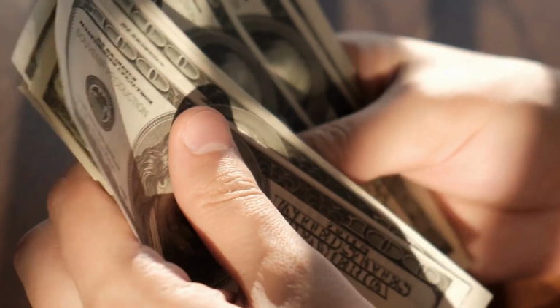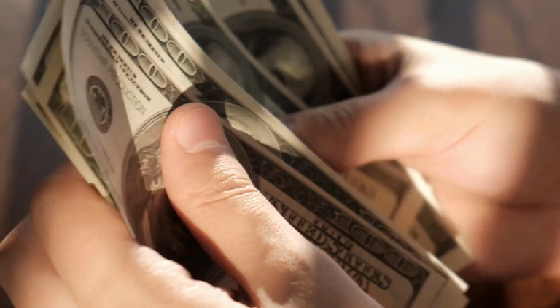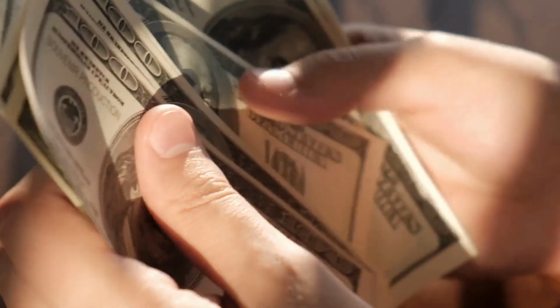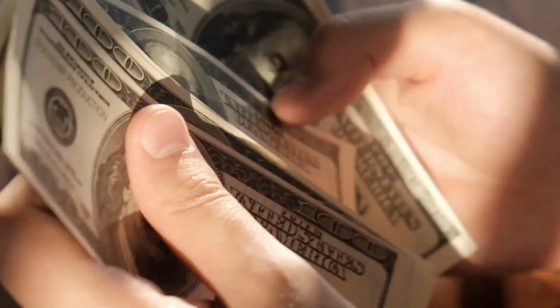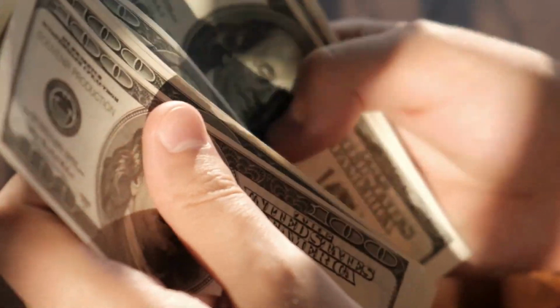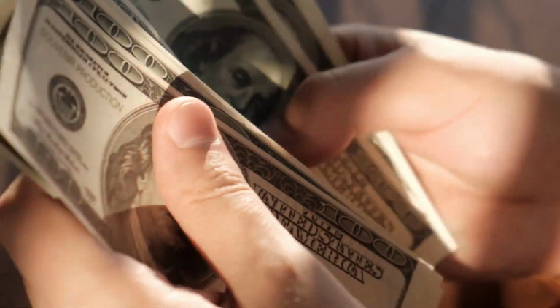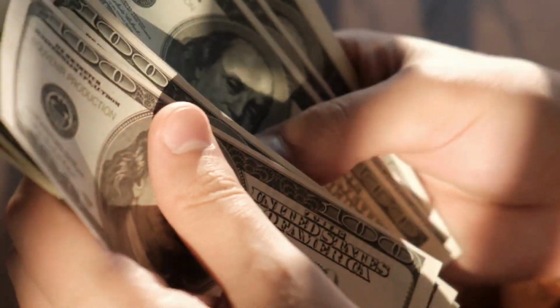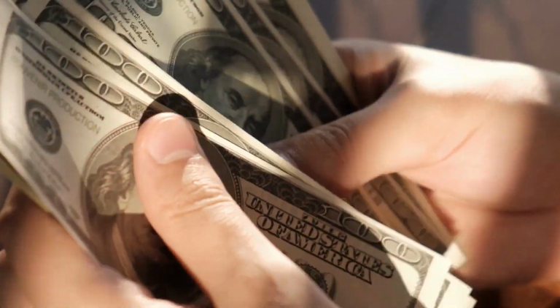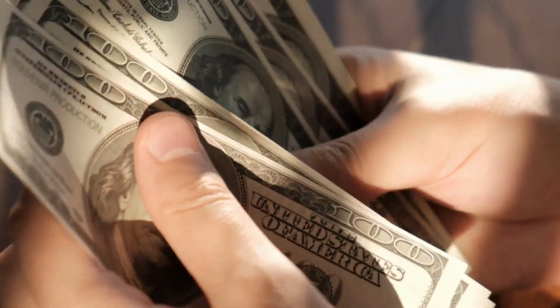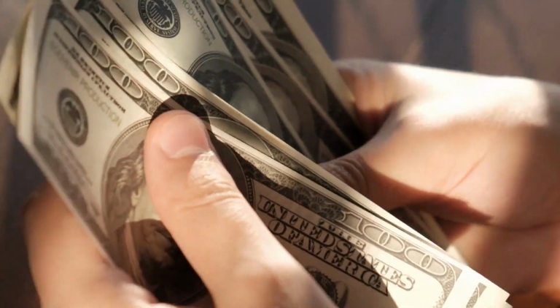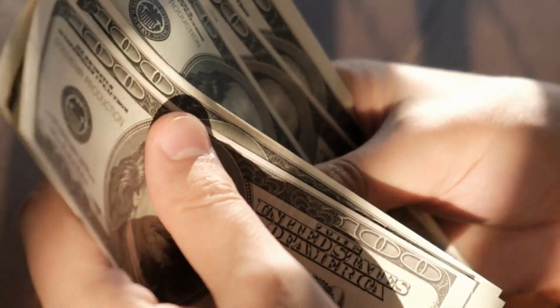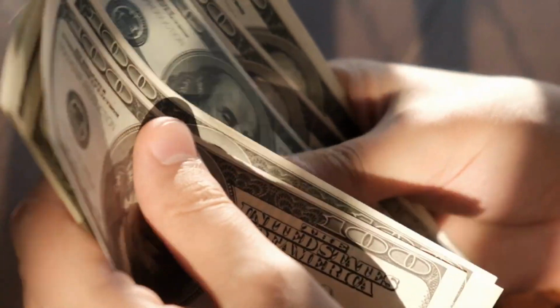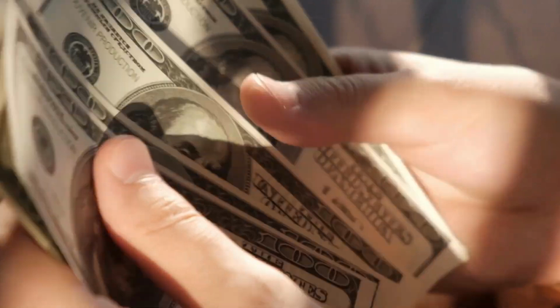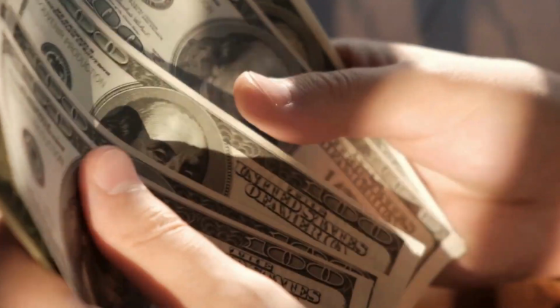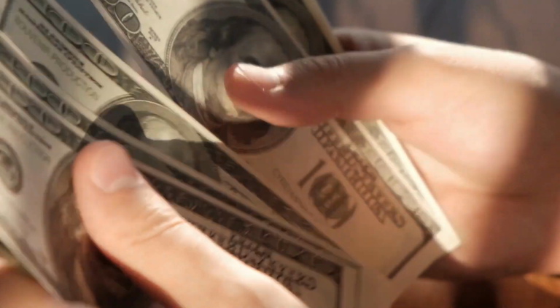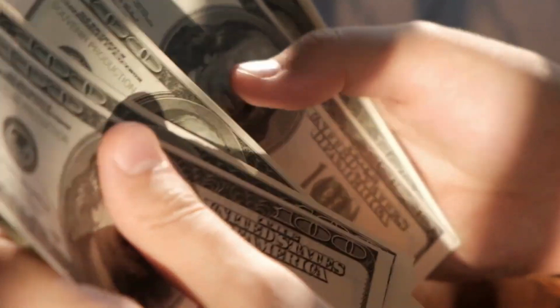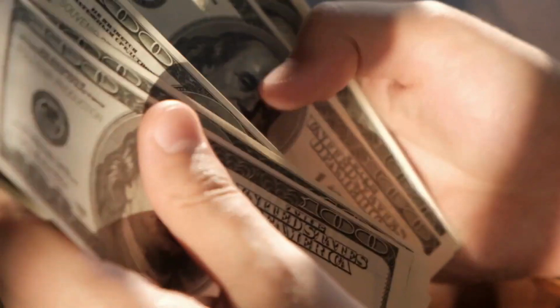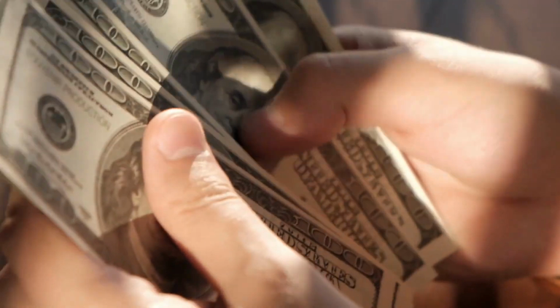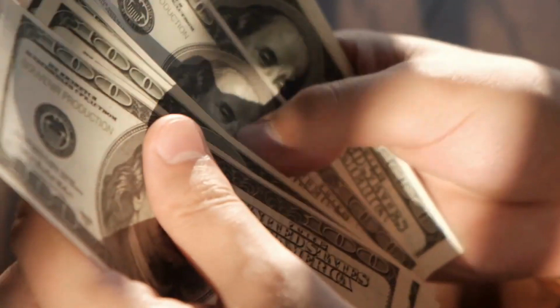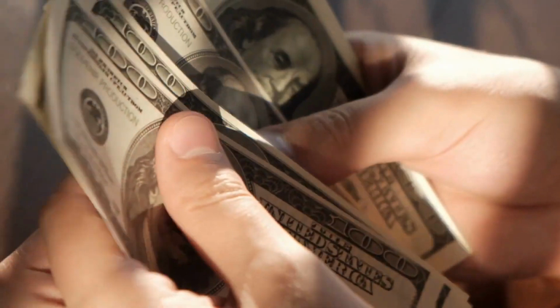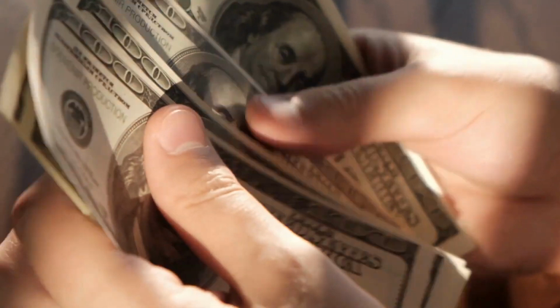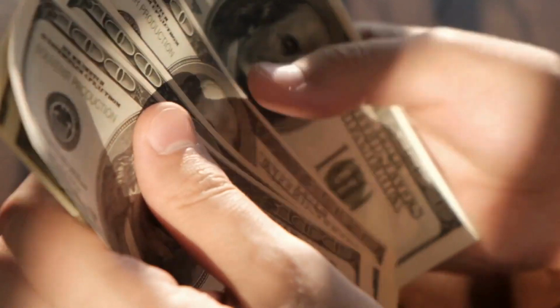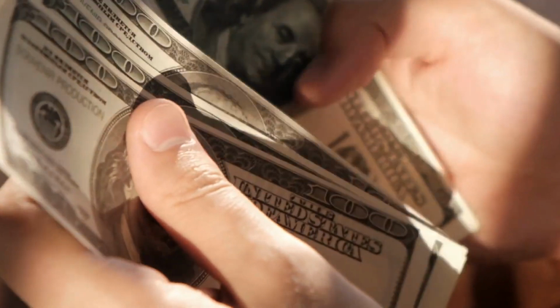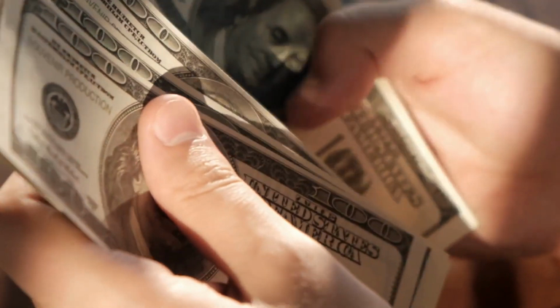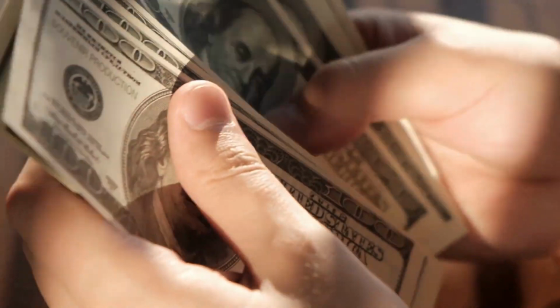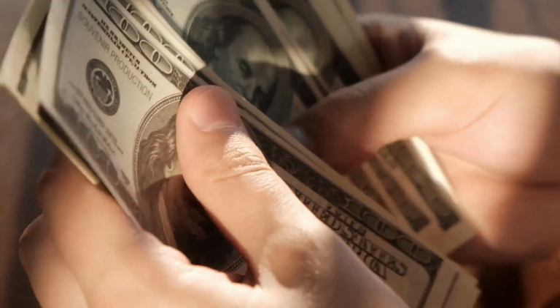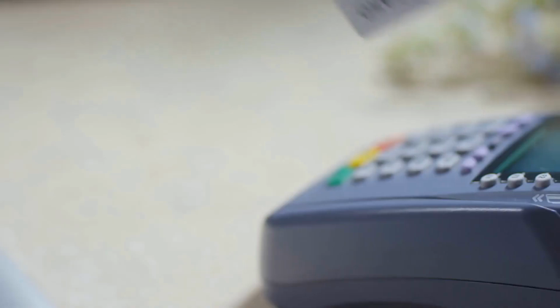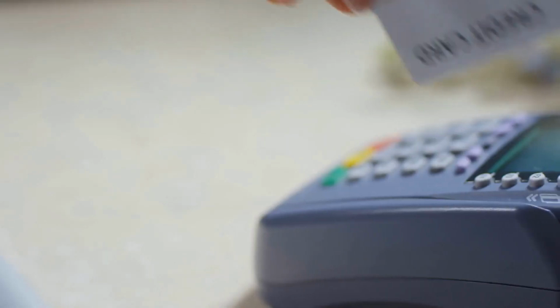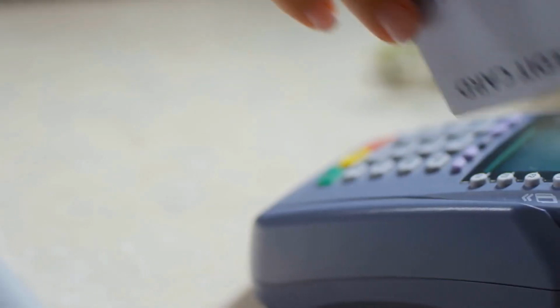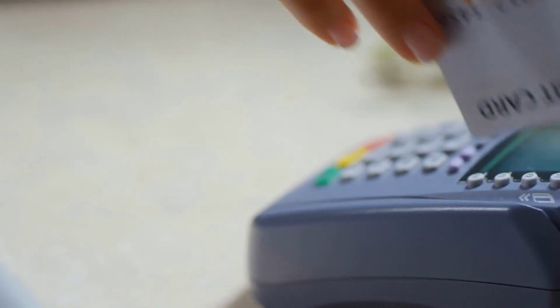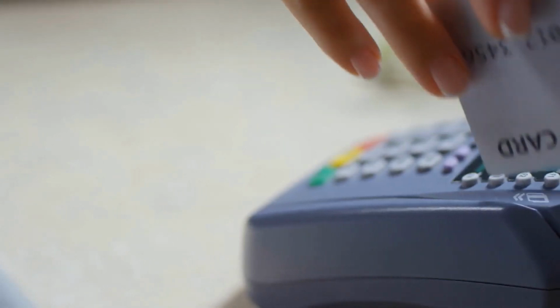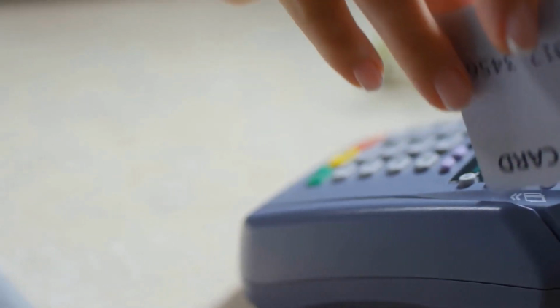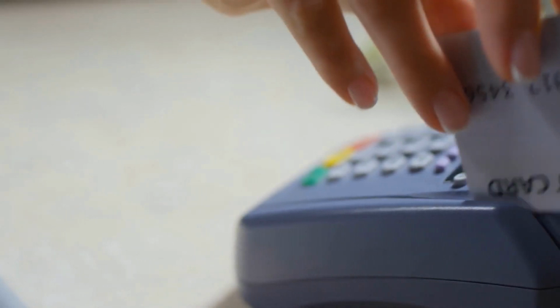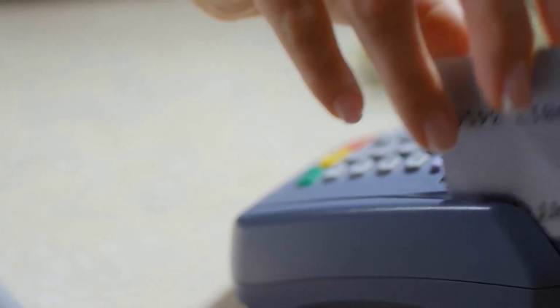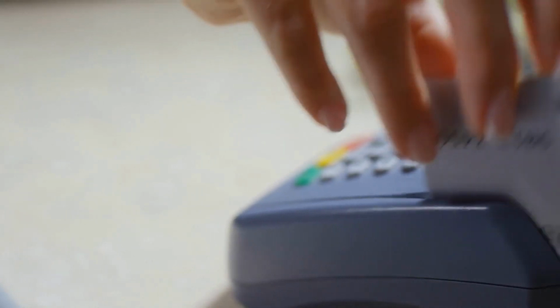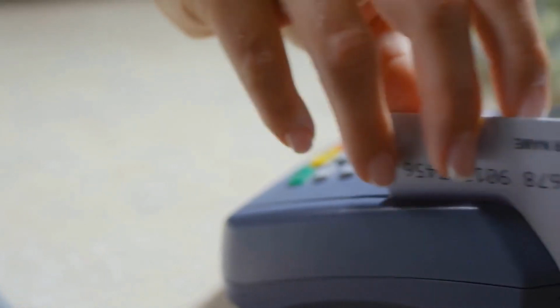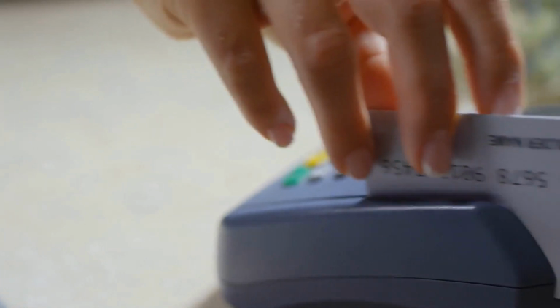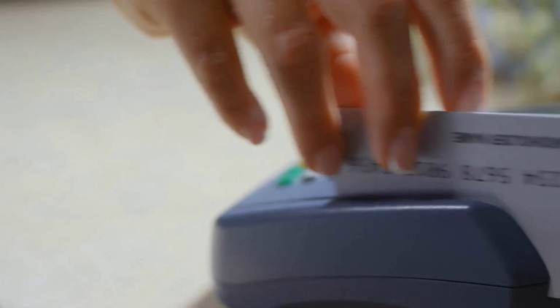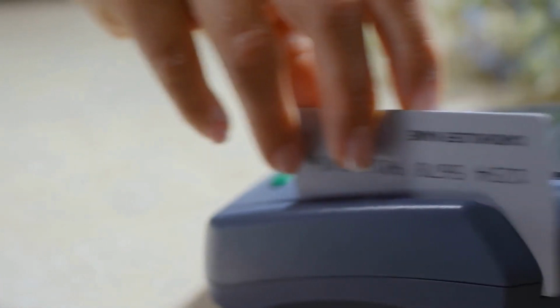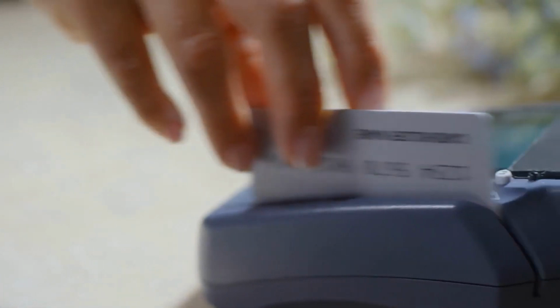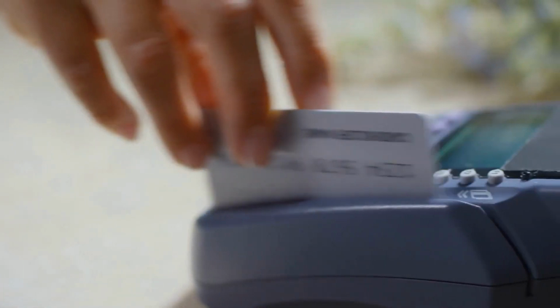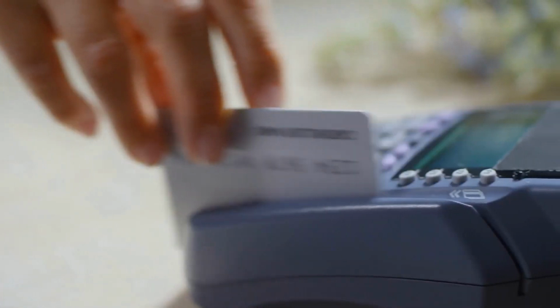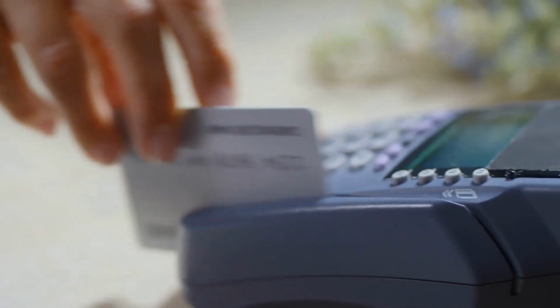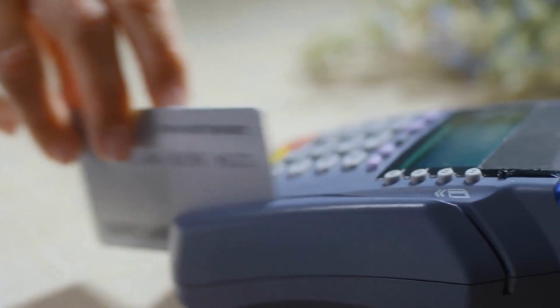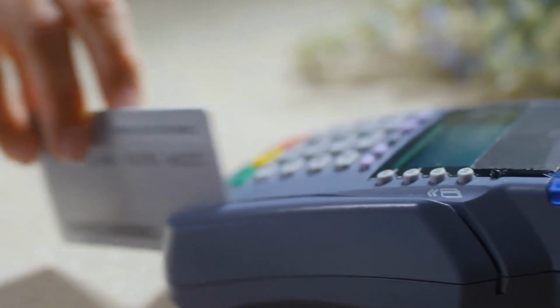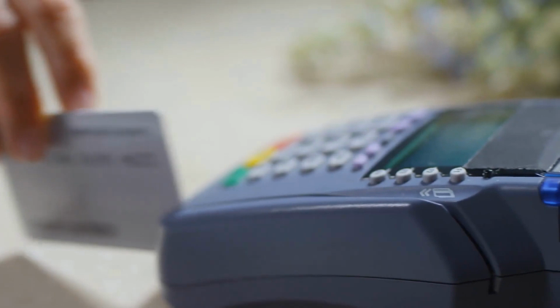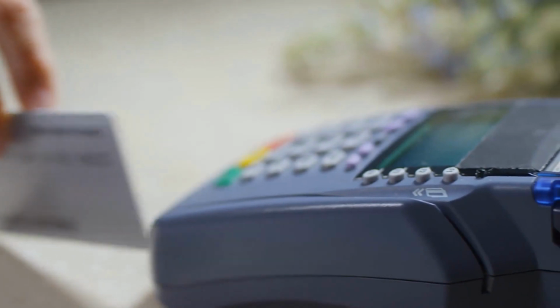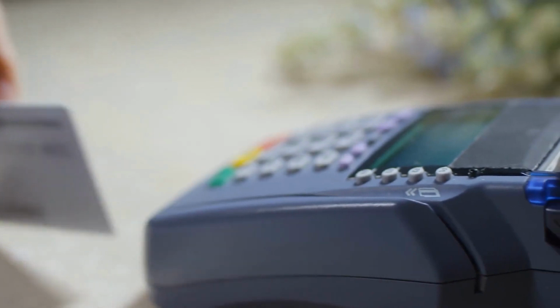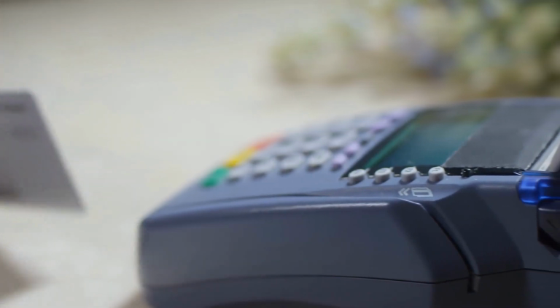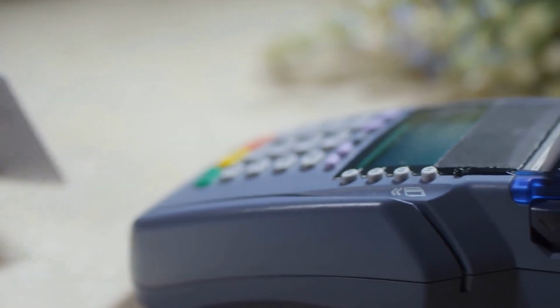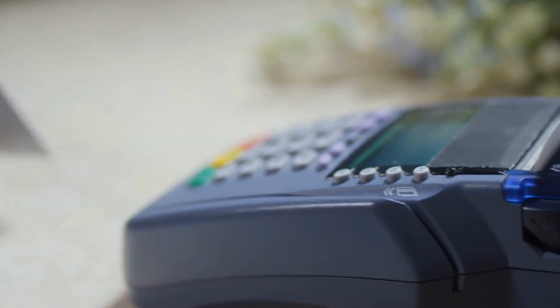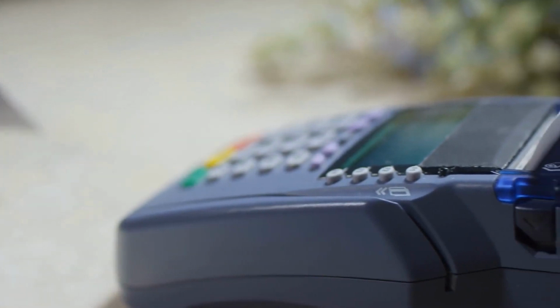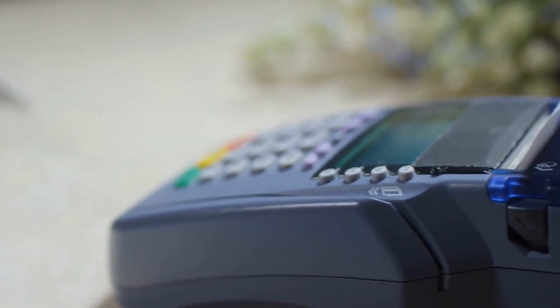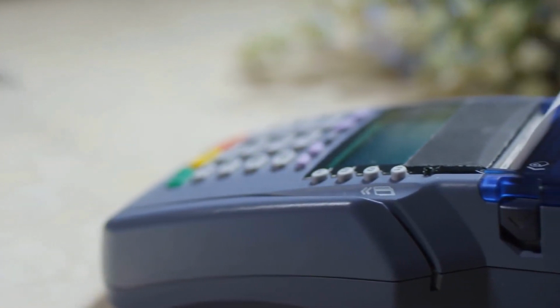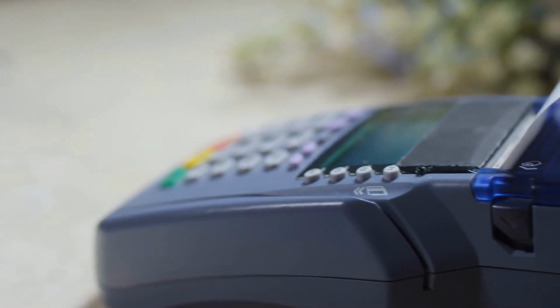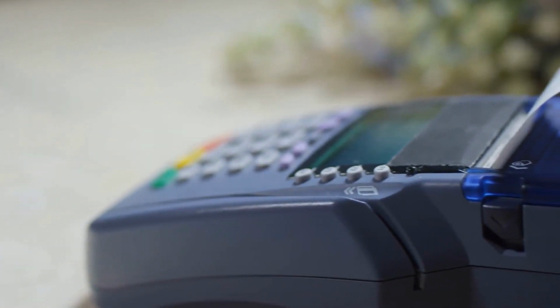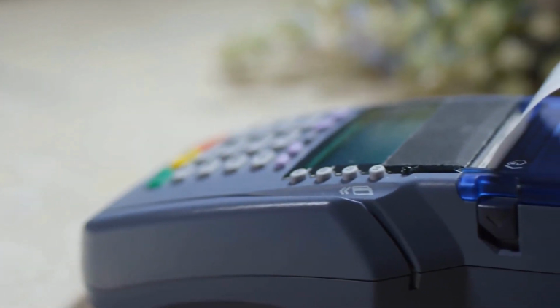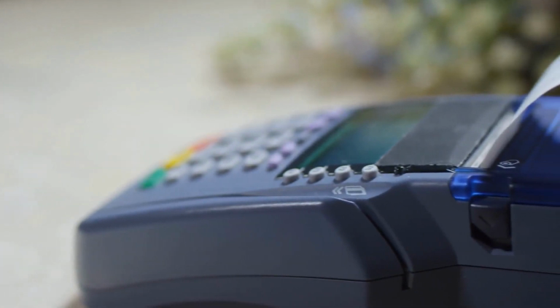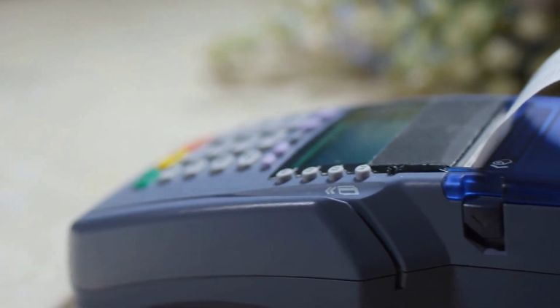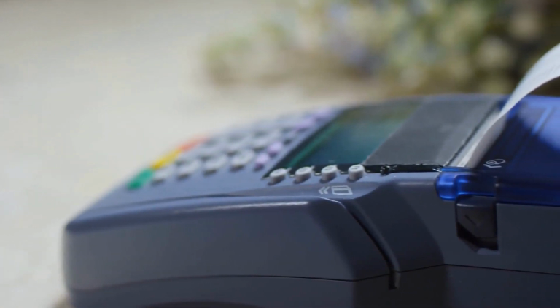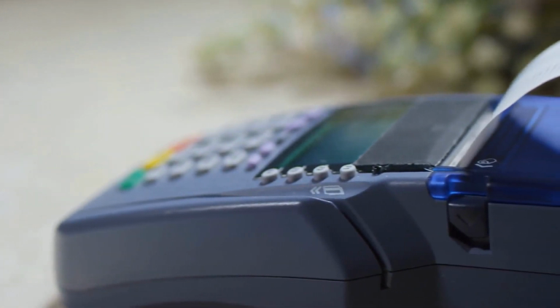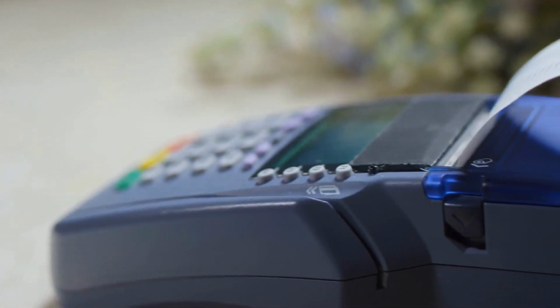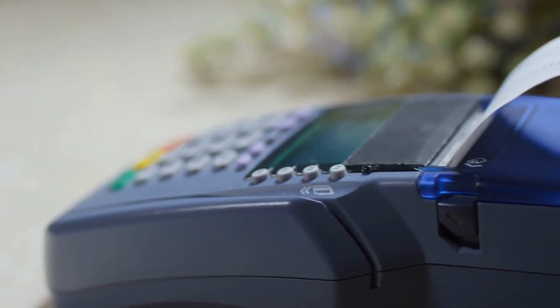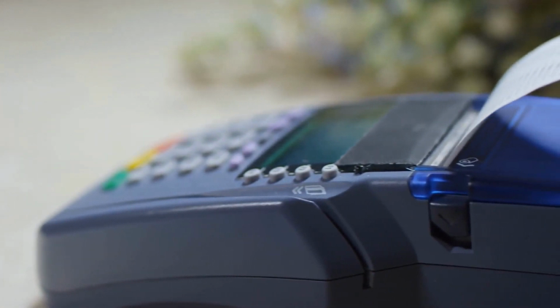This system allows the owner of an arcade or laundromat to store all the incoming cash in one machine to increase security and make collection easier.